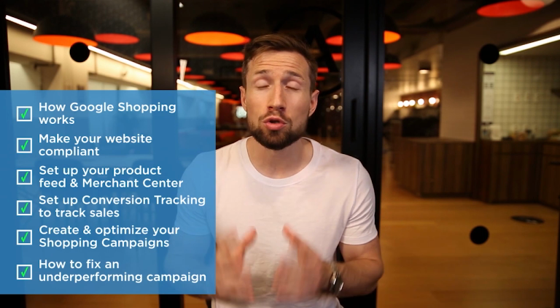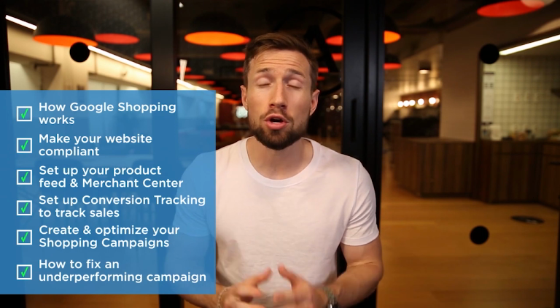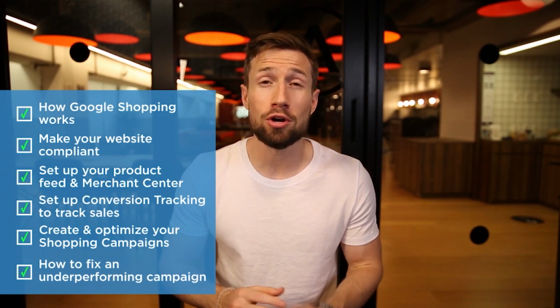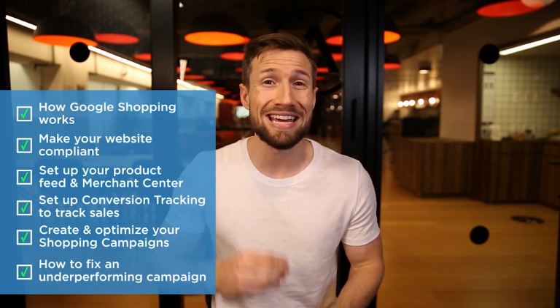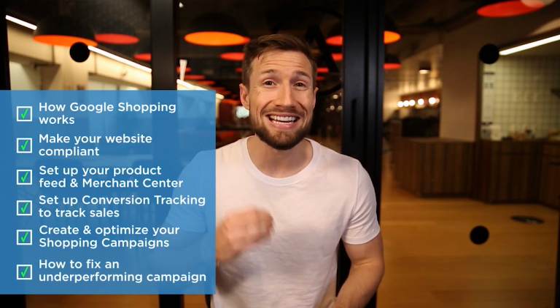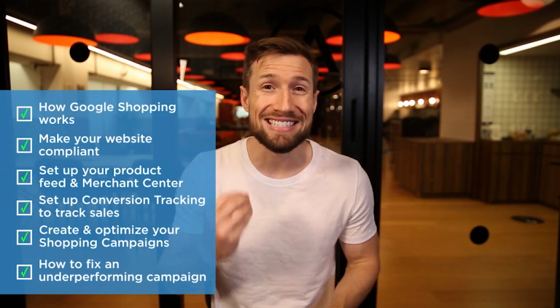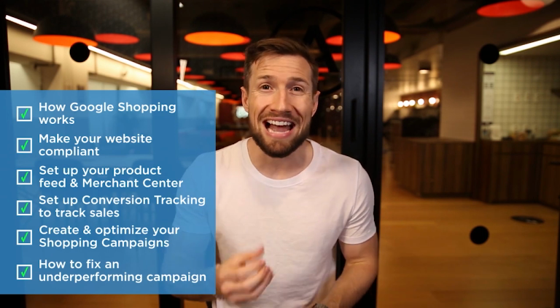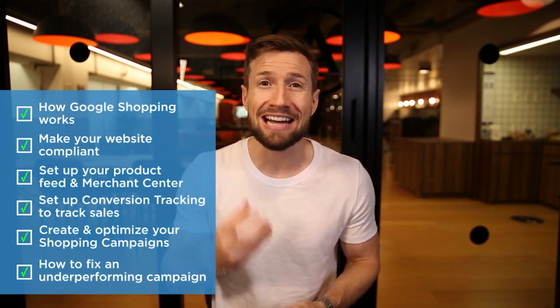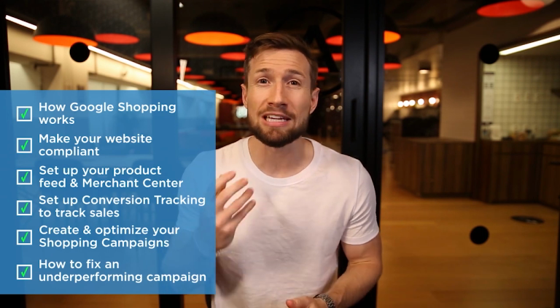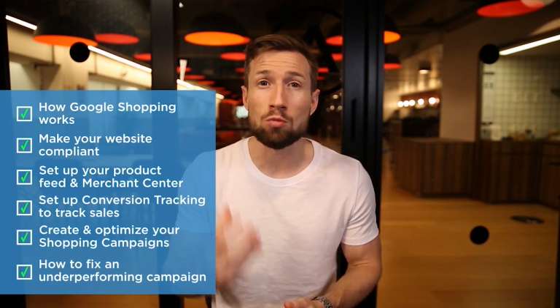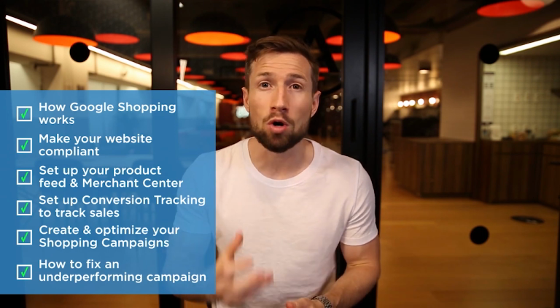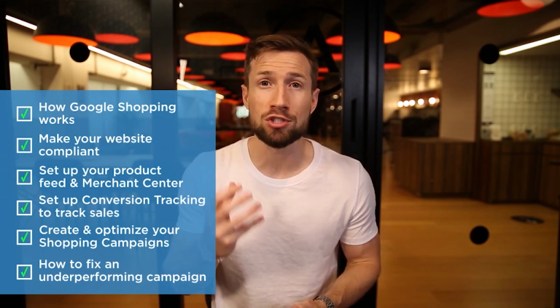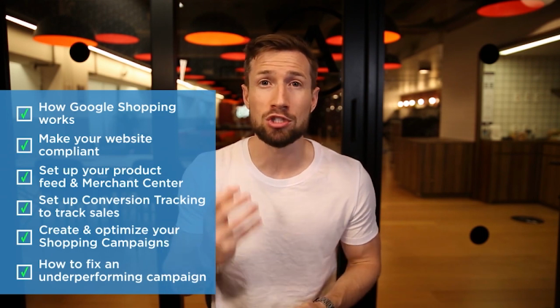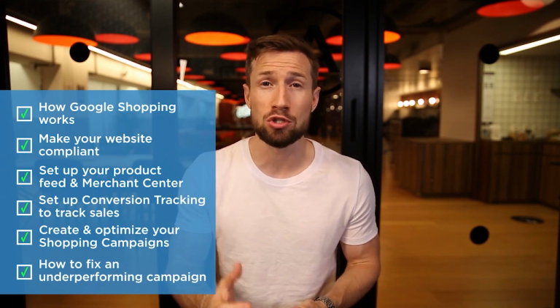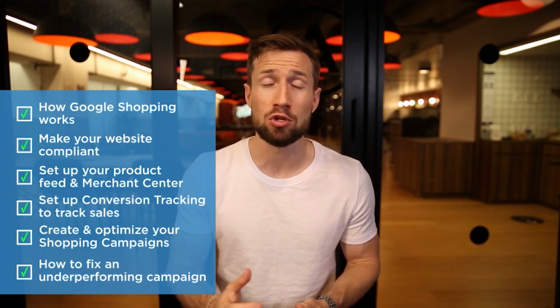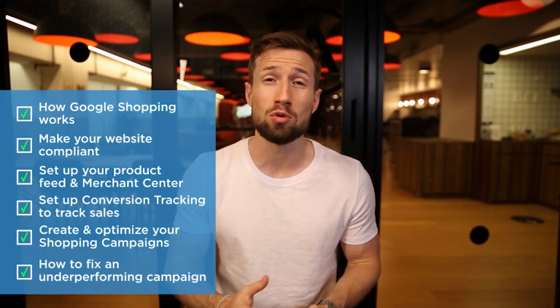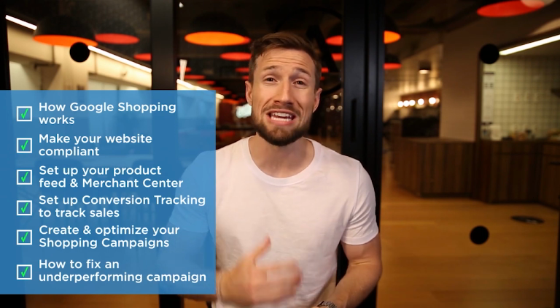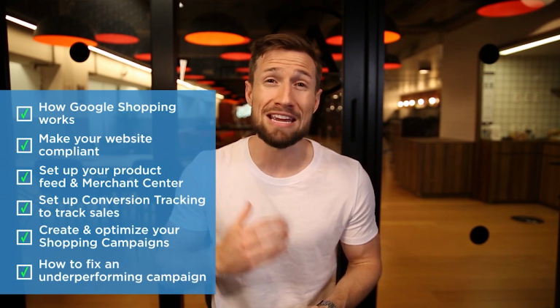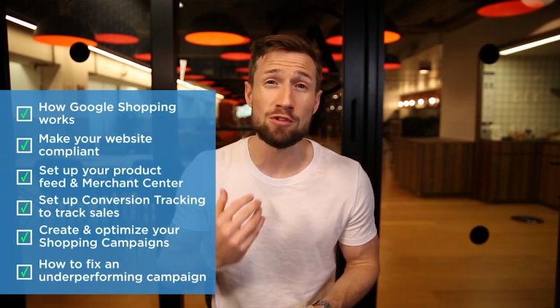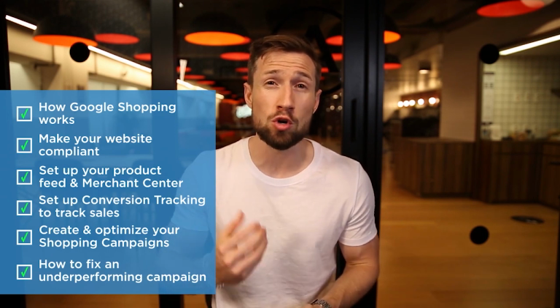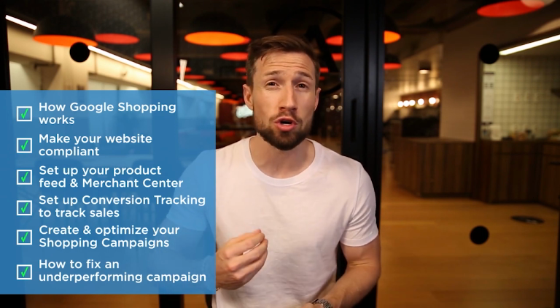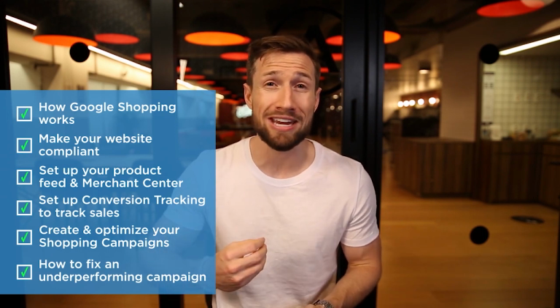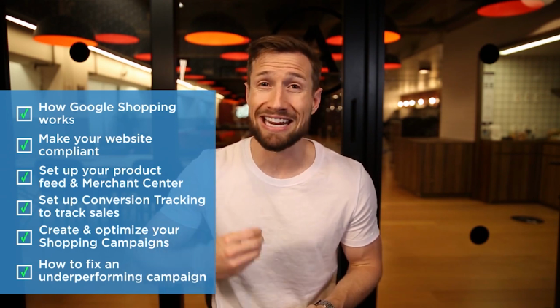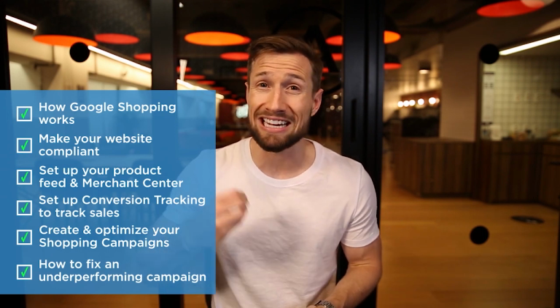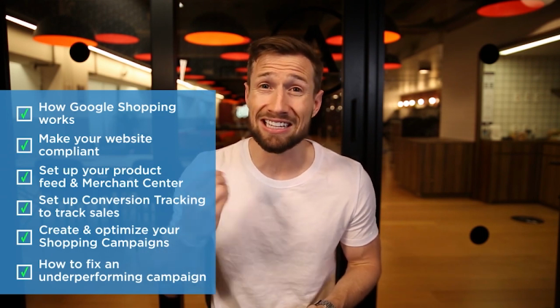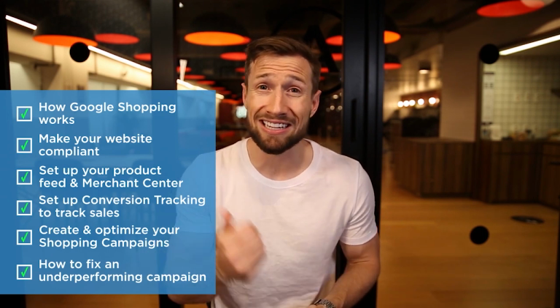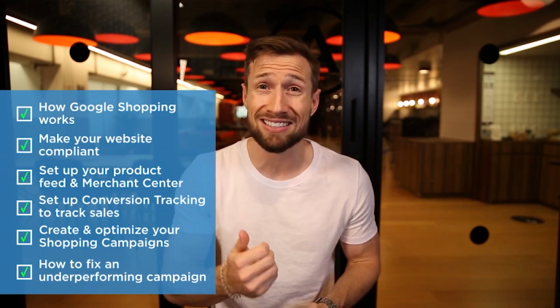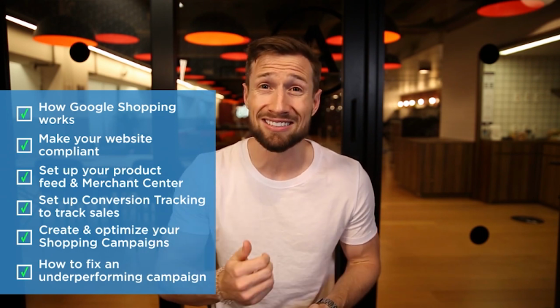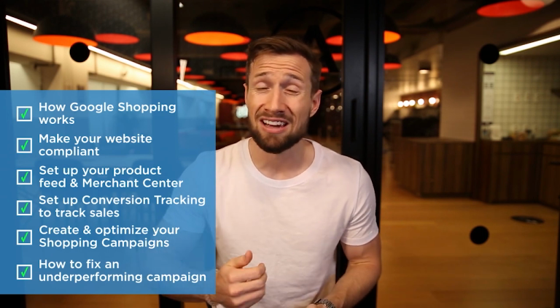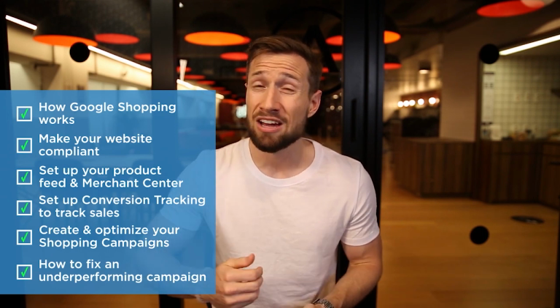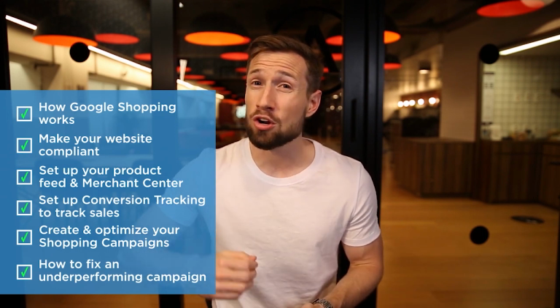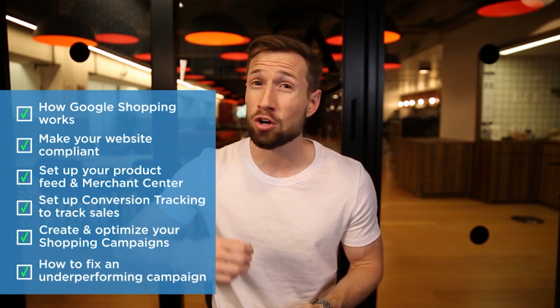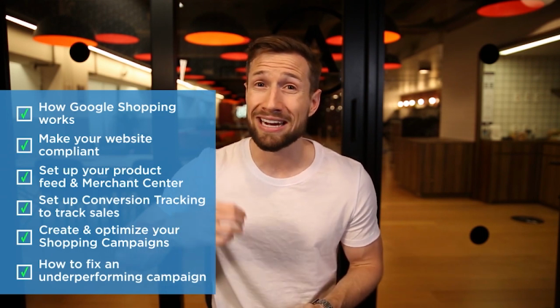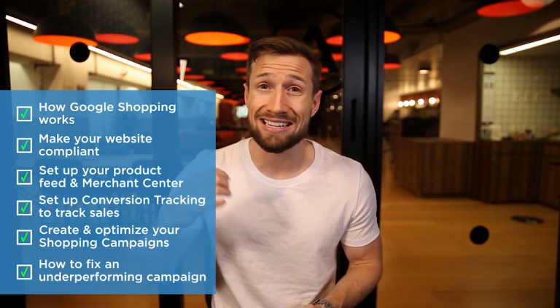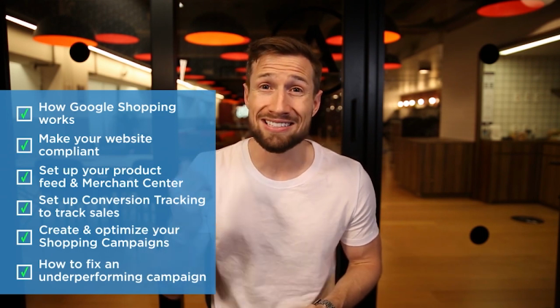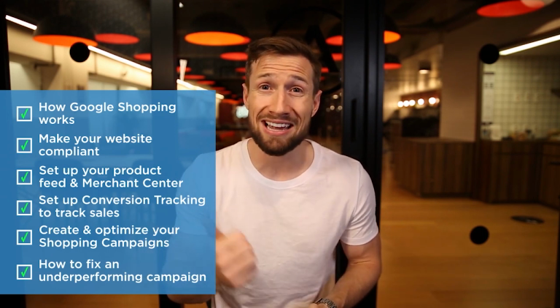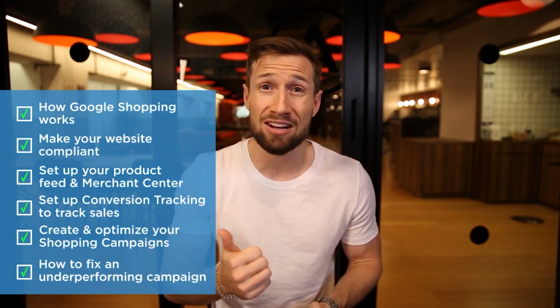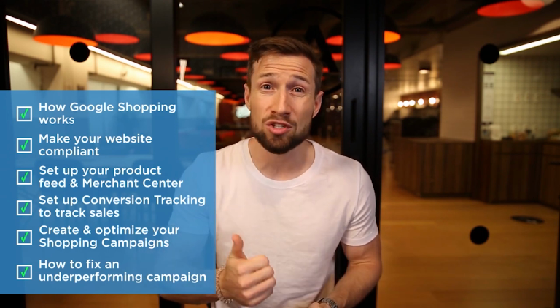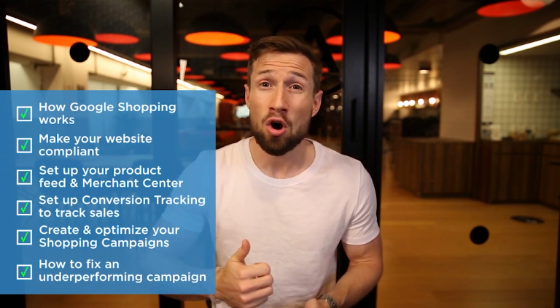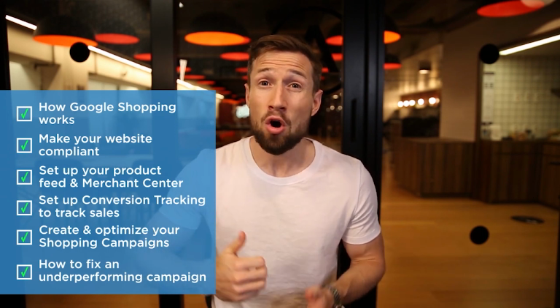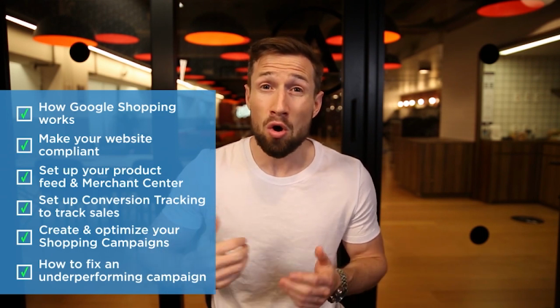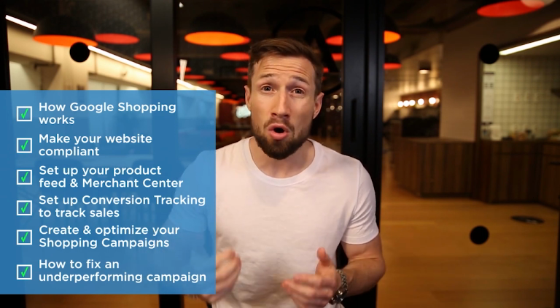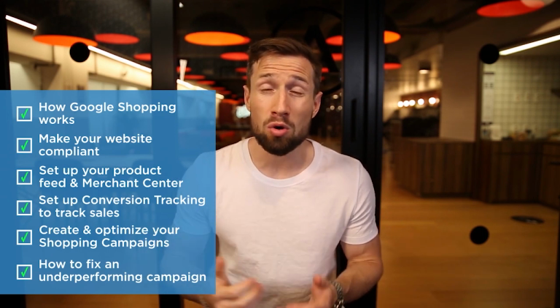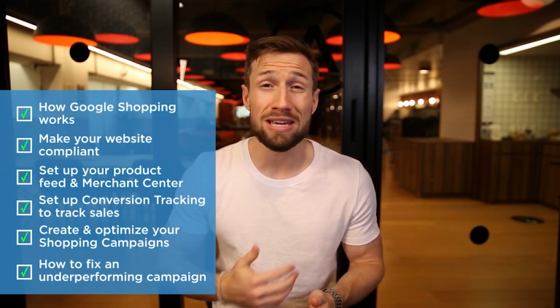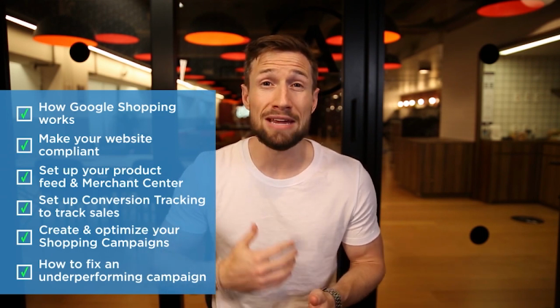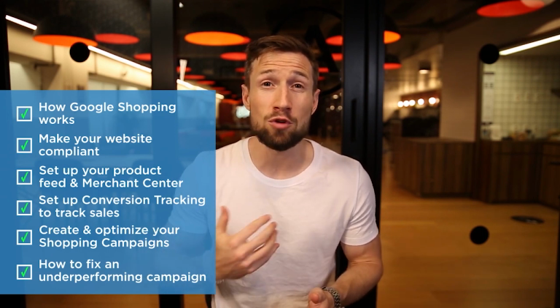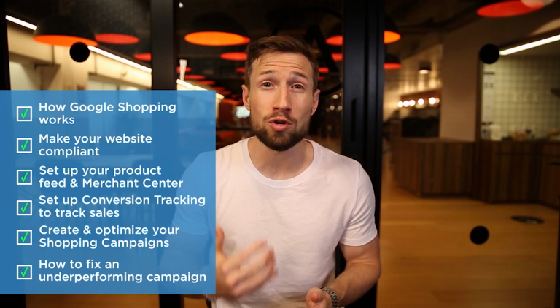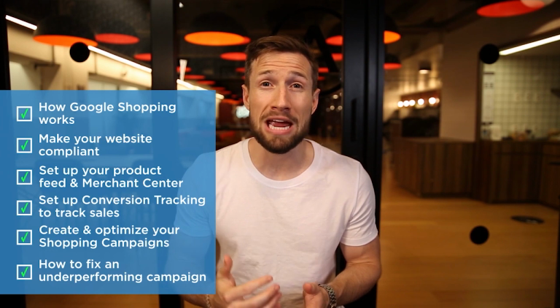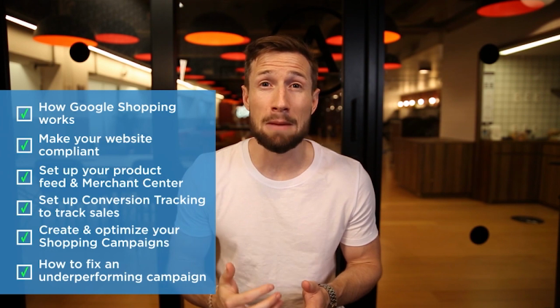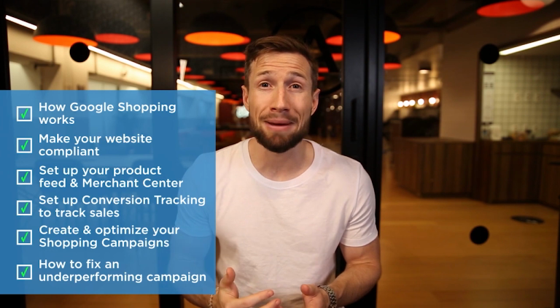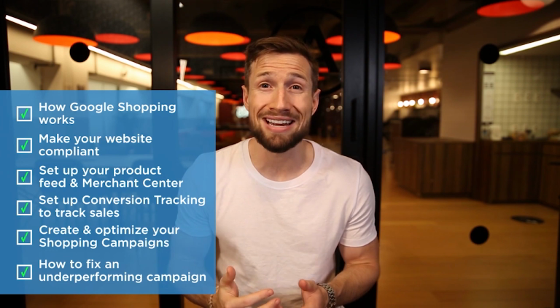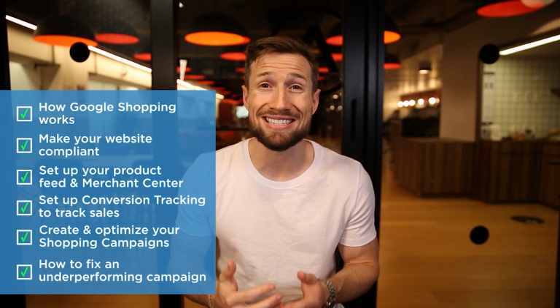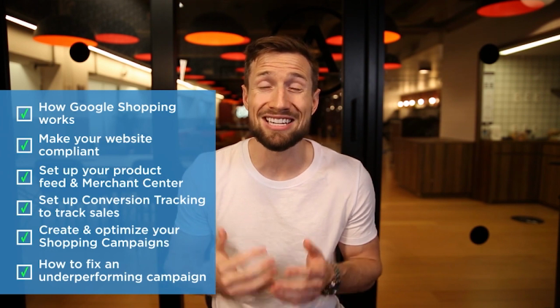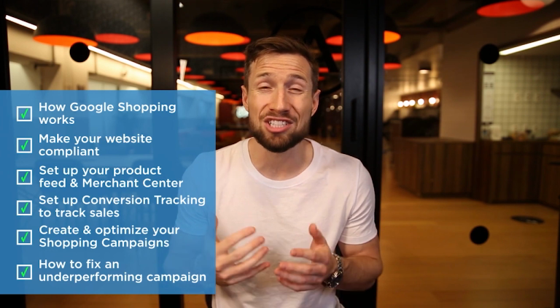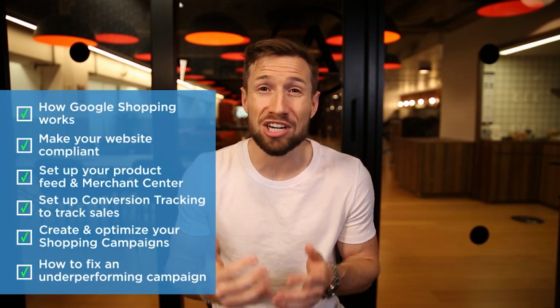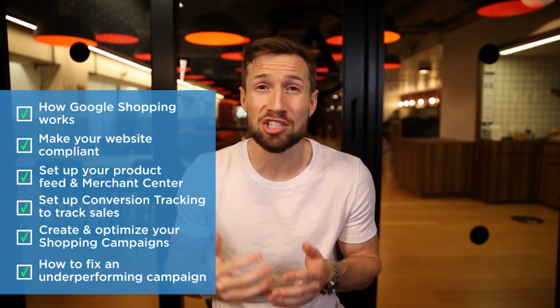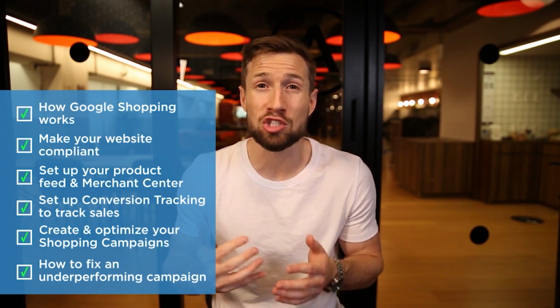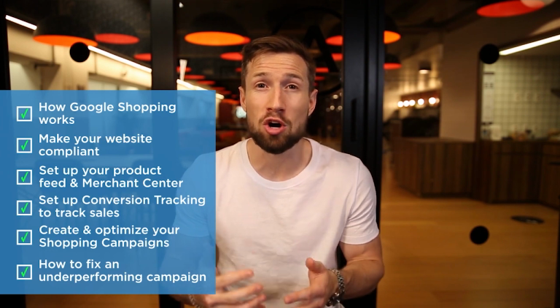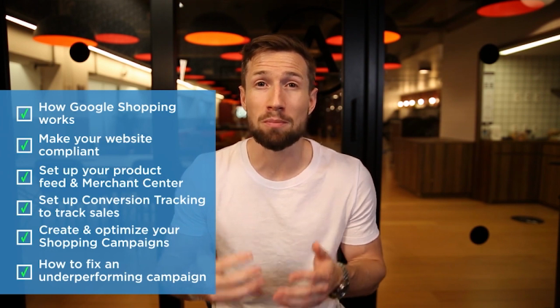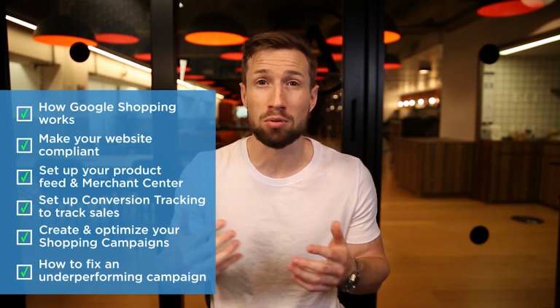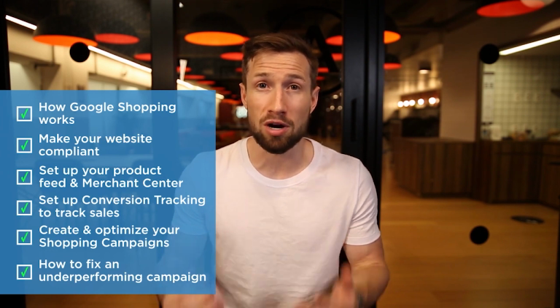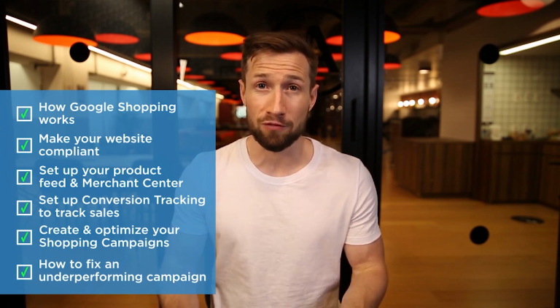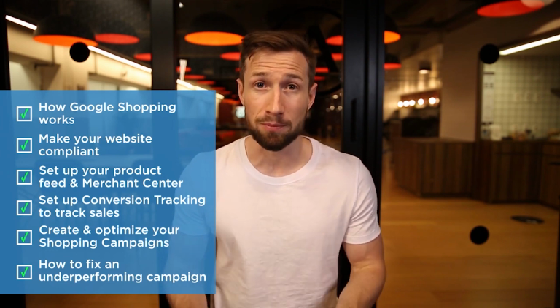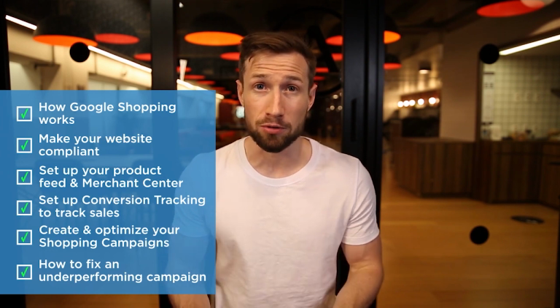We even give you a checklist and schedule for when and how to optimize your account. And to top it off, if your campaigns still aren't making money, we have a full section on troubleshooting your Google Shopping campaigns — you'll learn exactly what to do if you're not getting clicks, not getting sales, or if your campaigns are just not profitable.